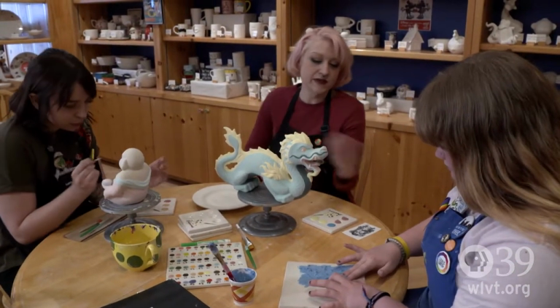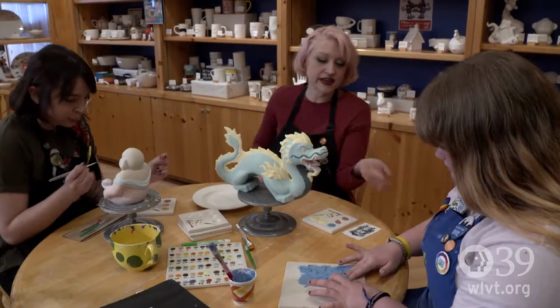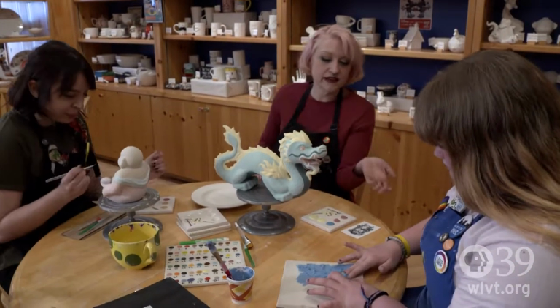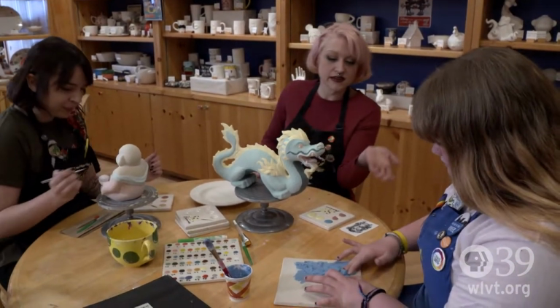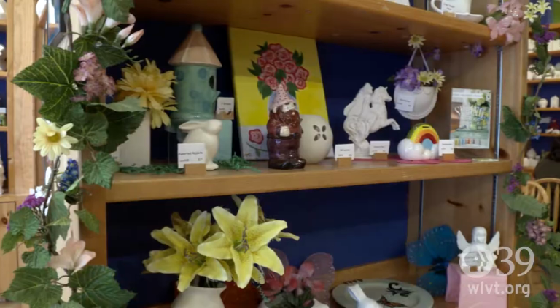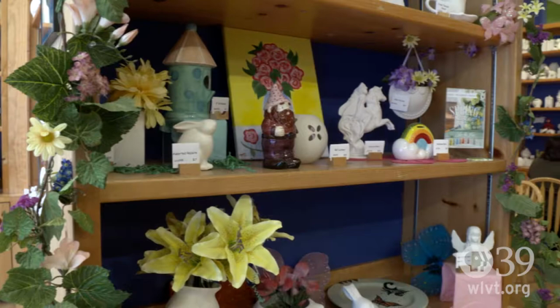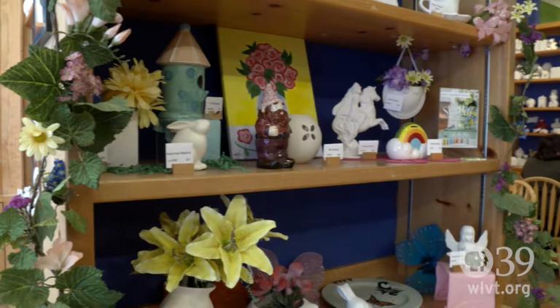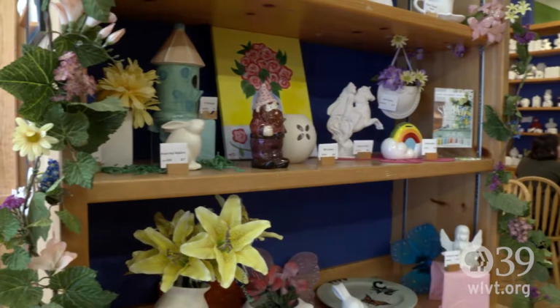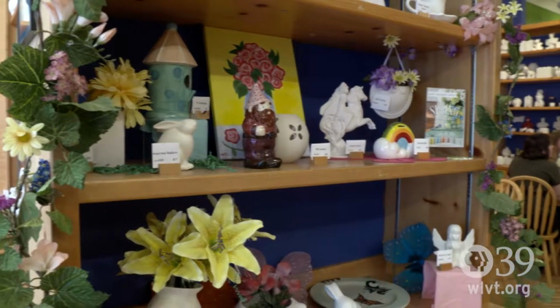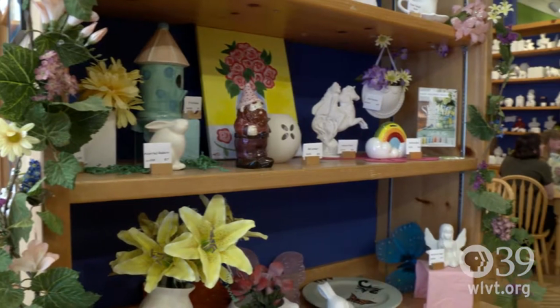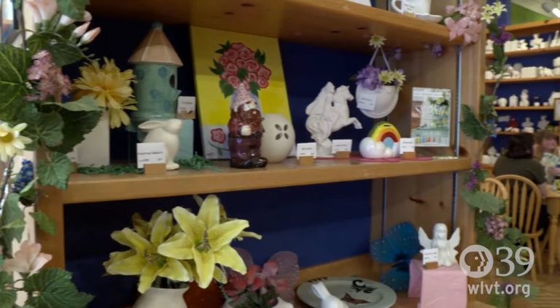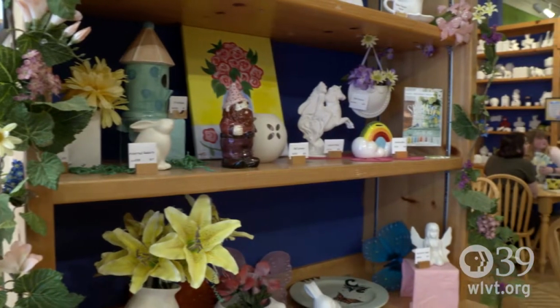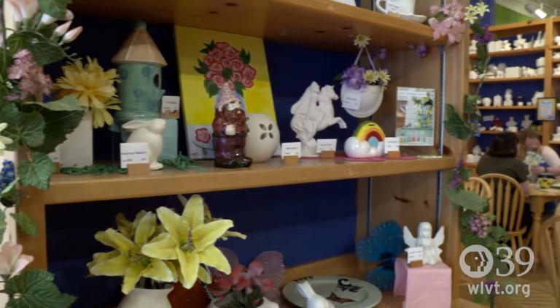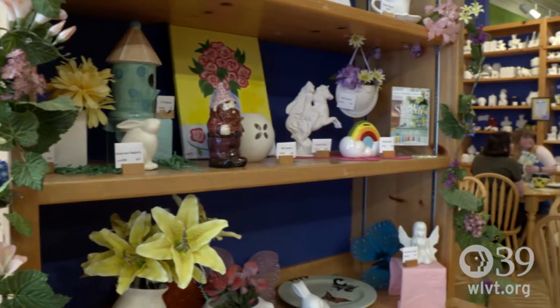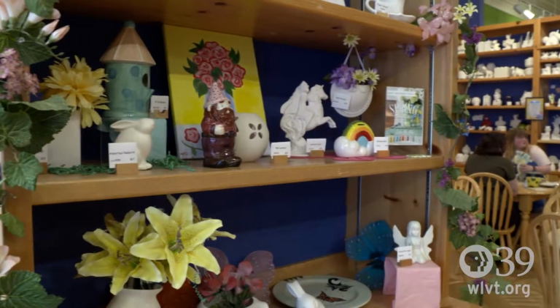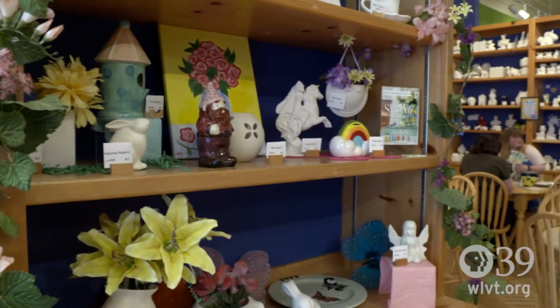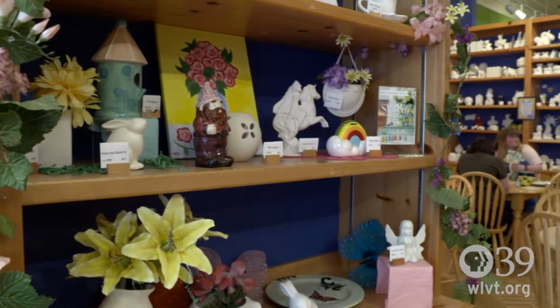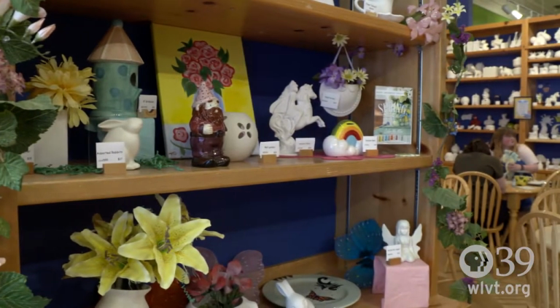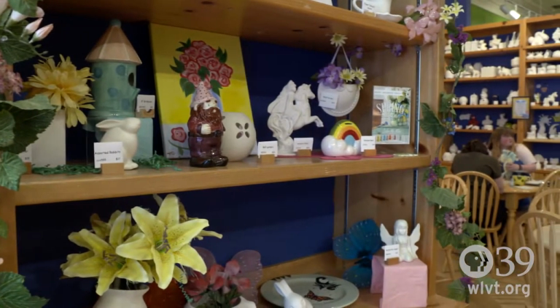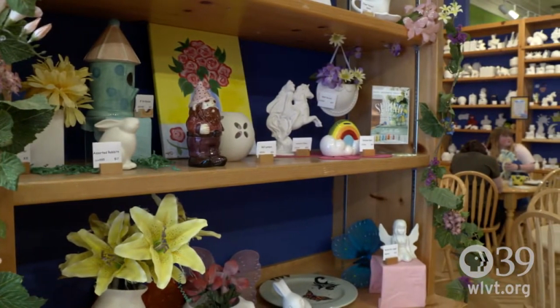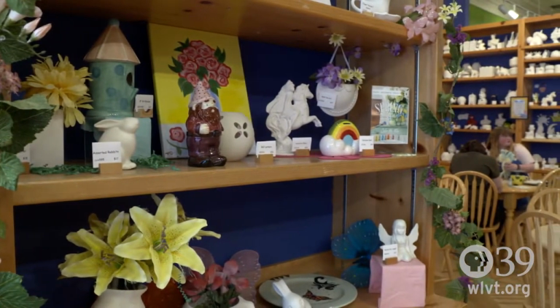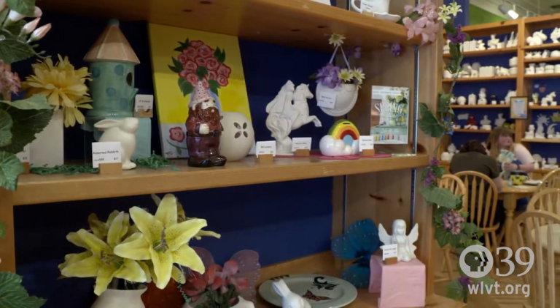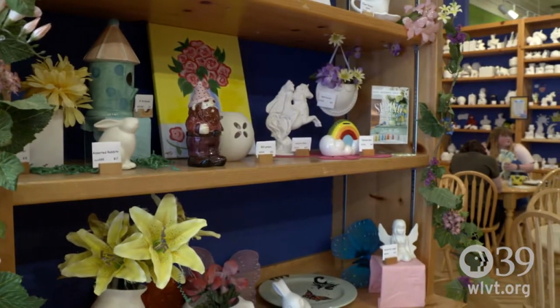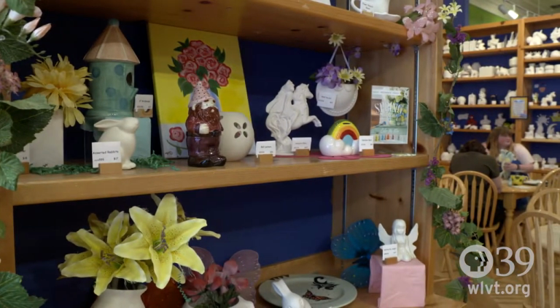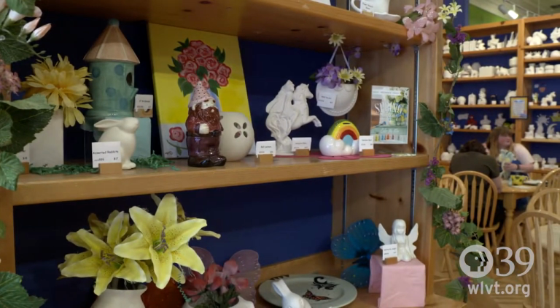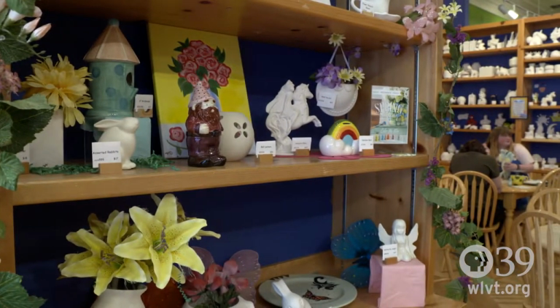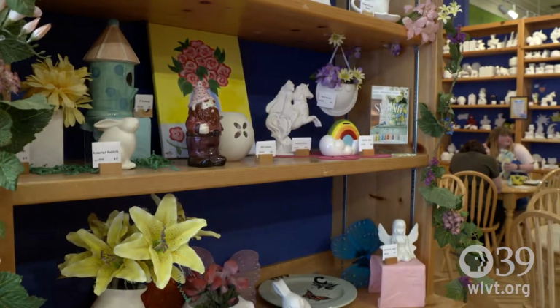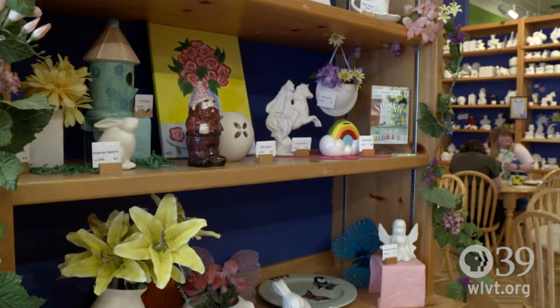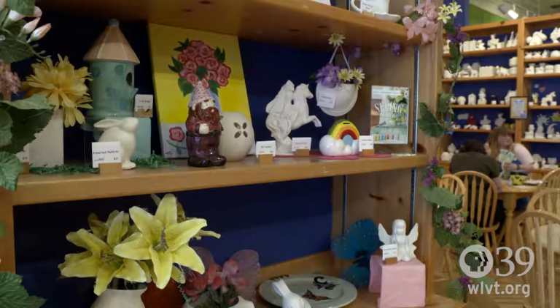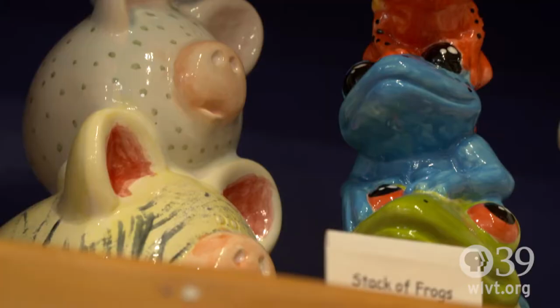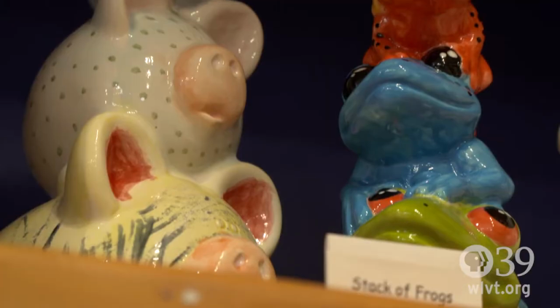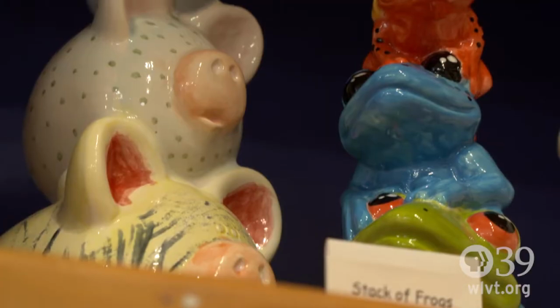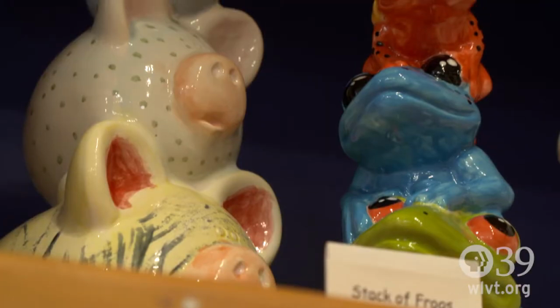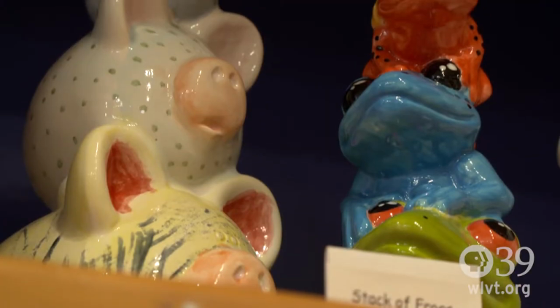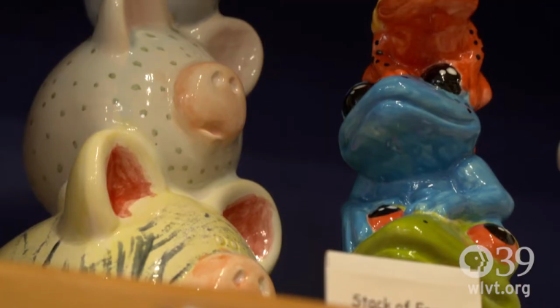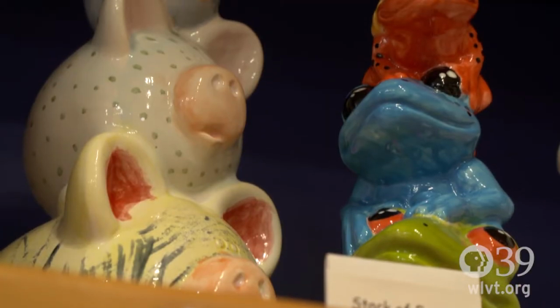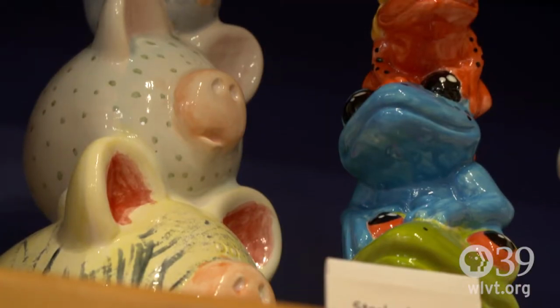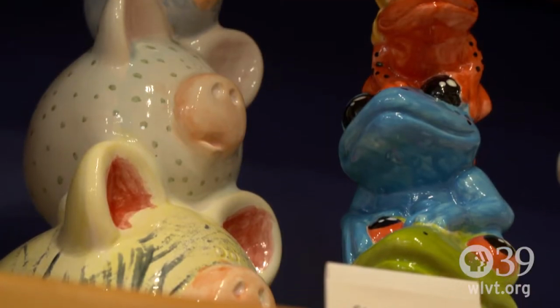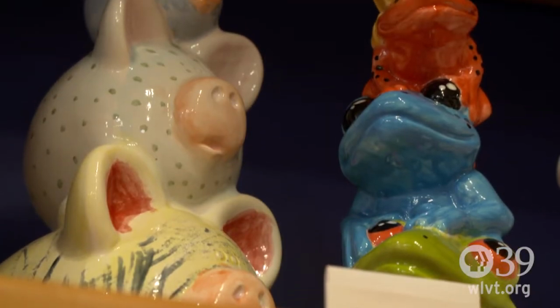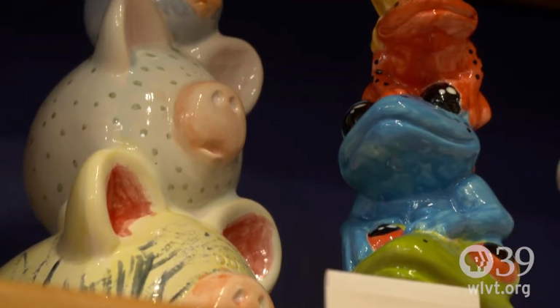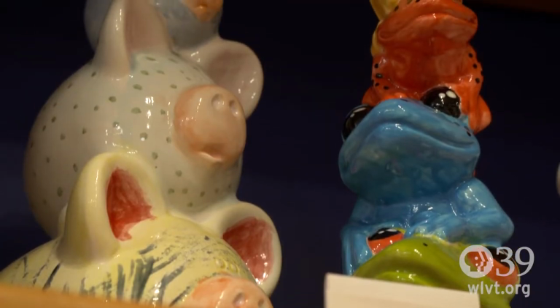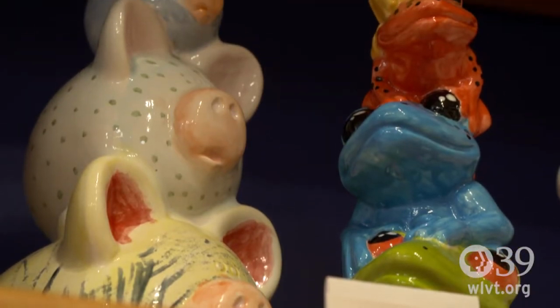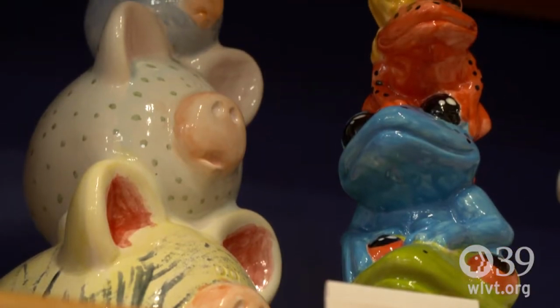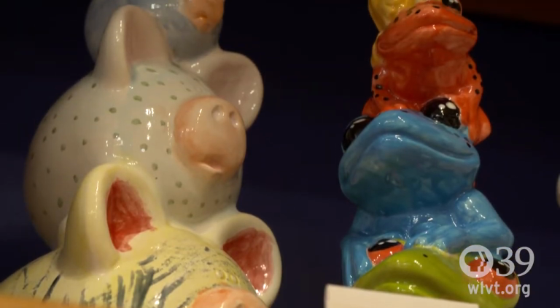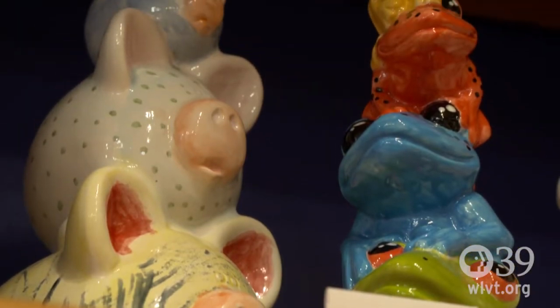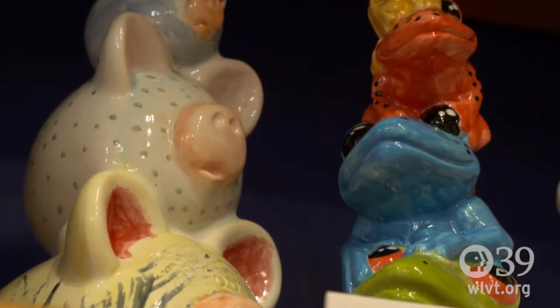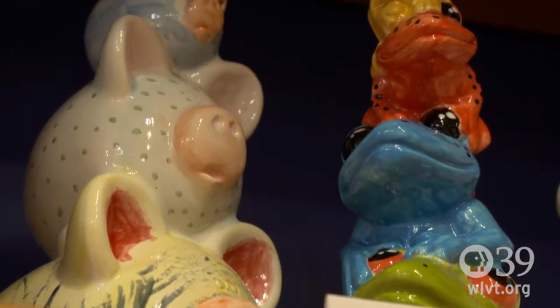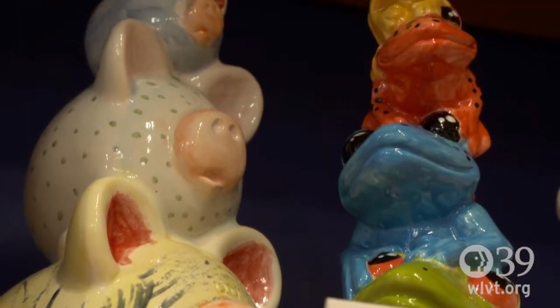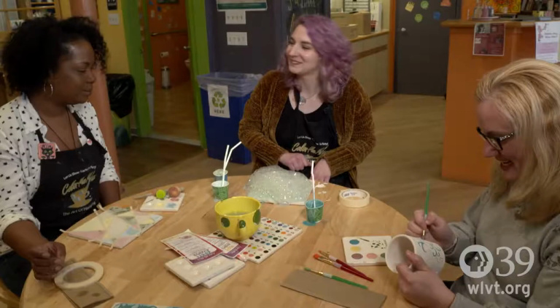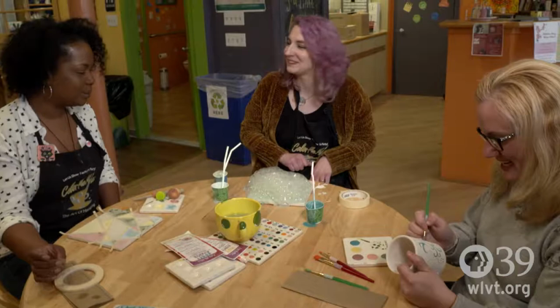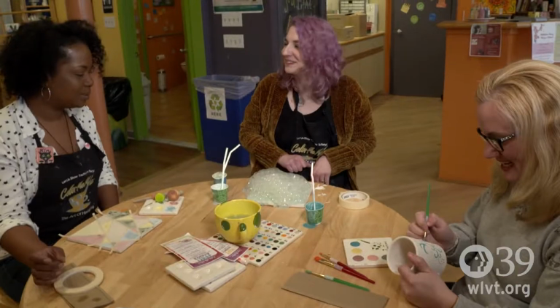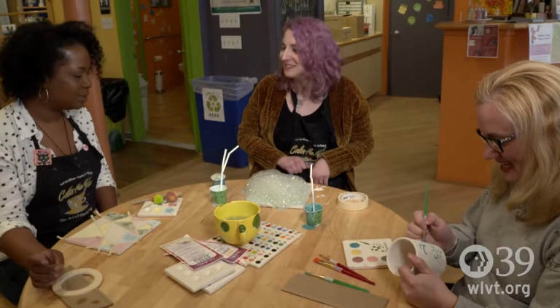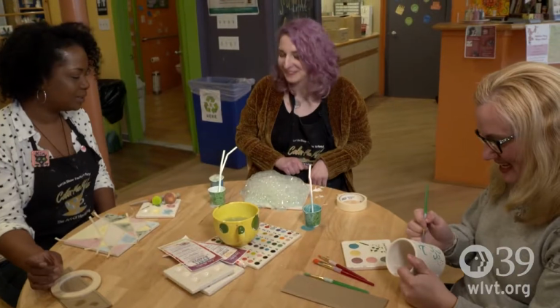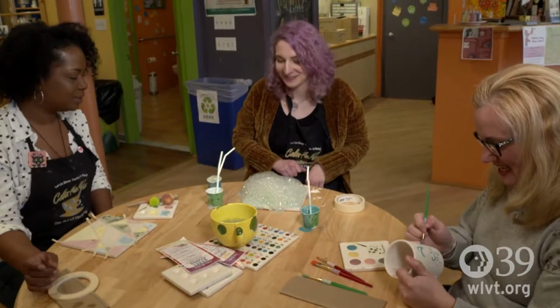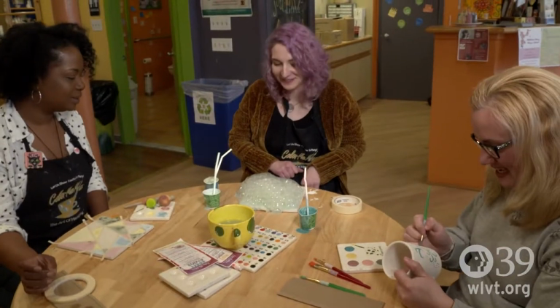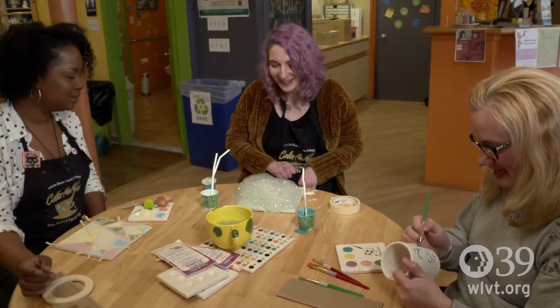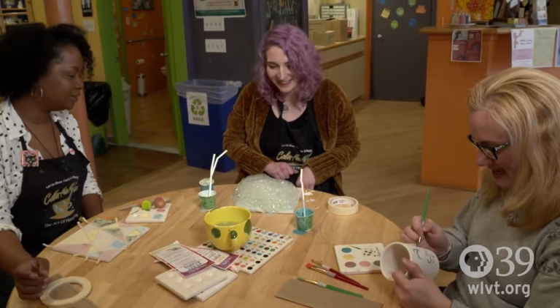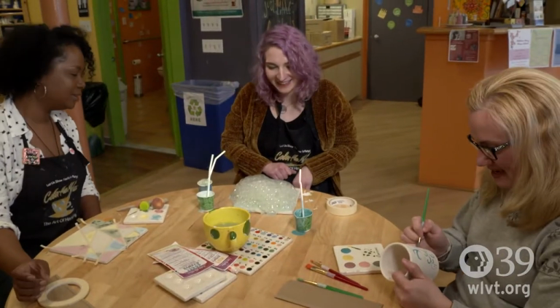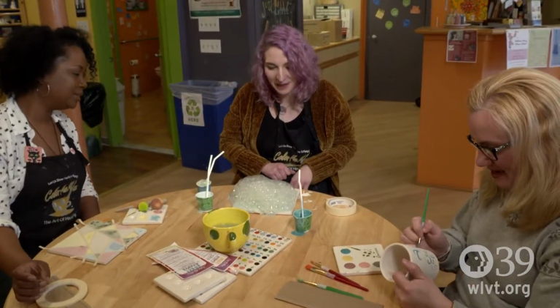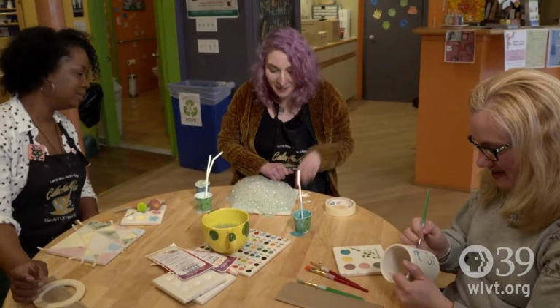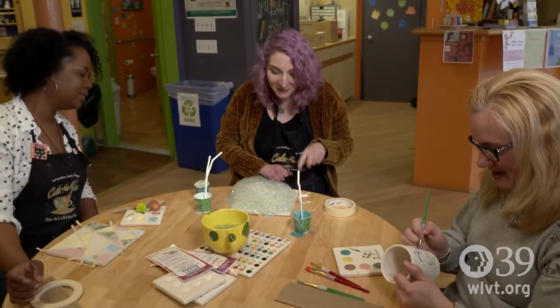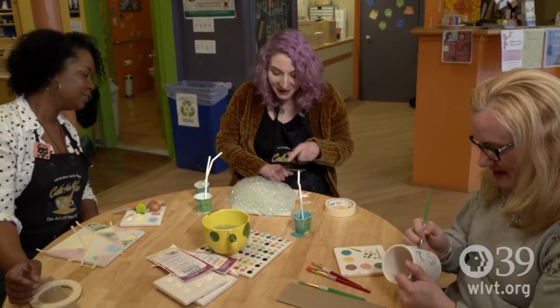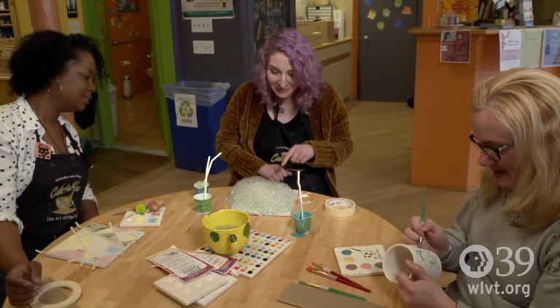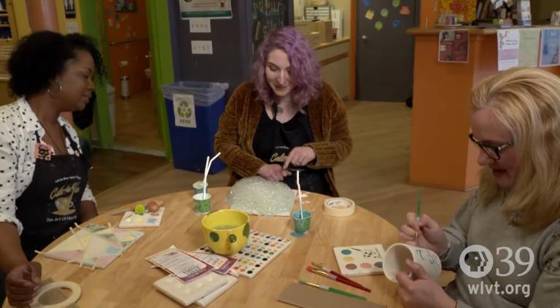I feel like people come in and they get a little addicted to it. Once they see that first piece come out of the kiln, they get excited and they want to come back and bring their friends.